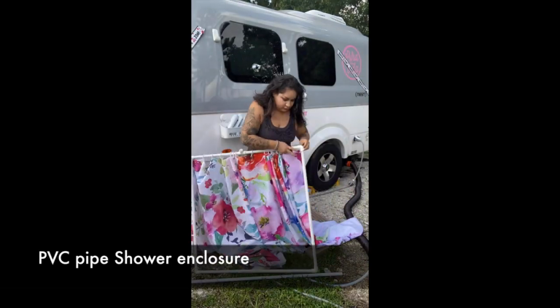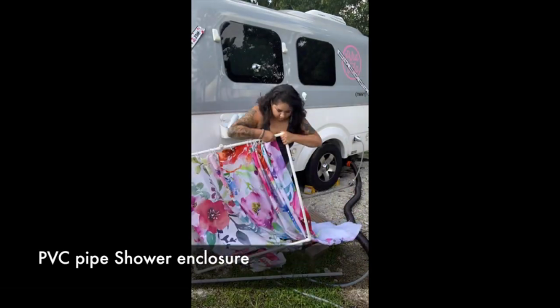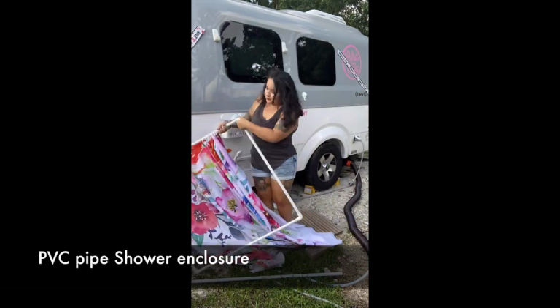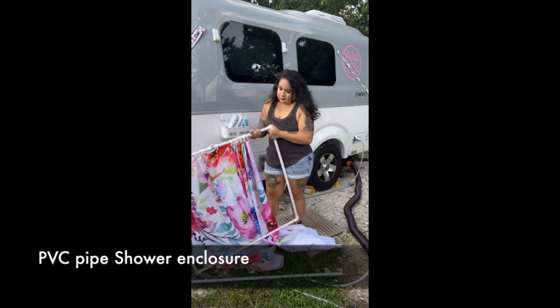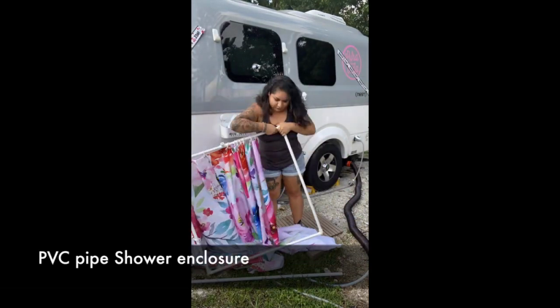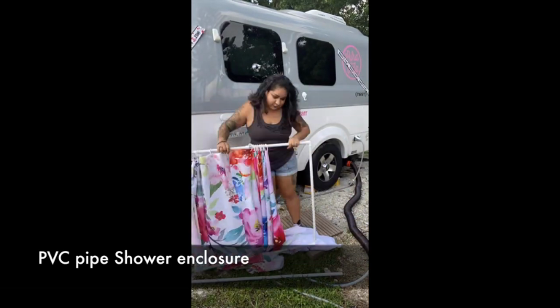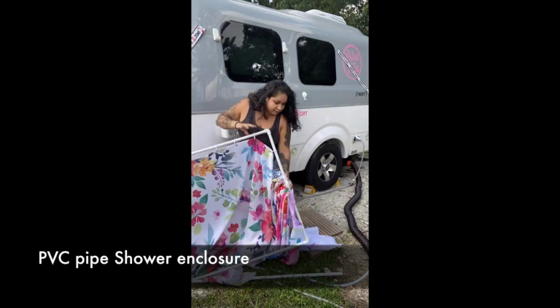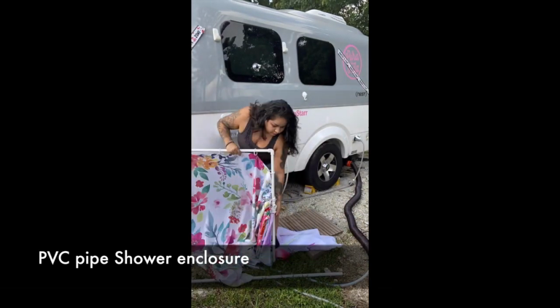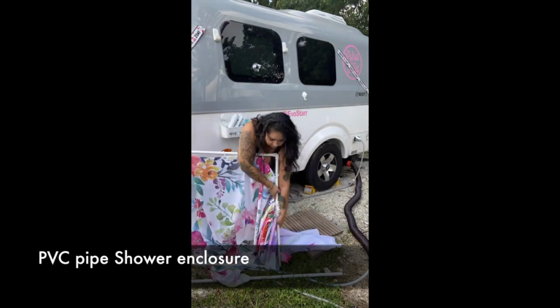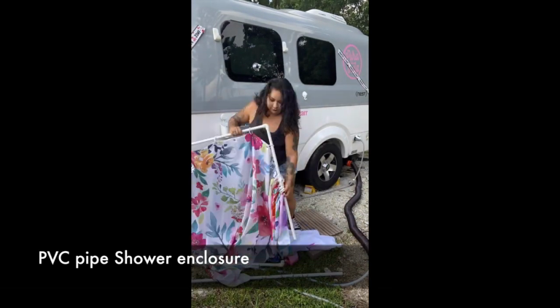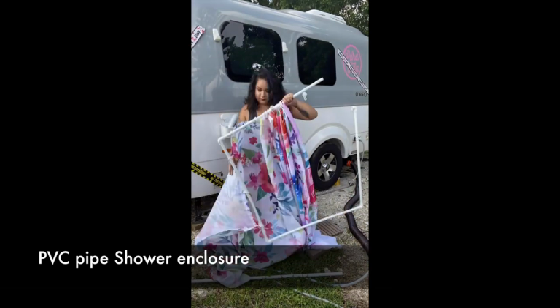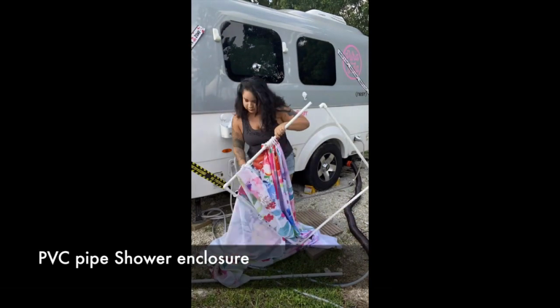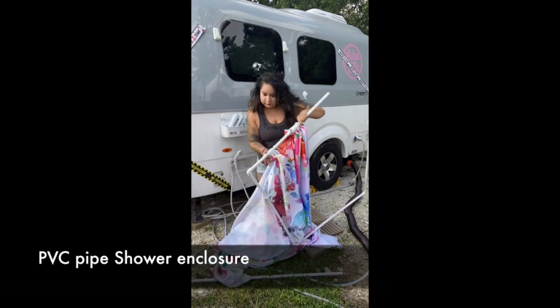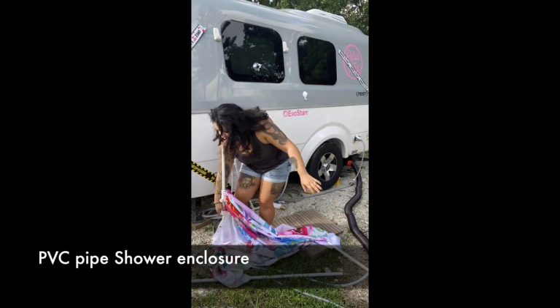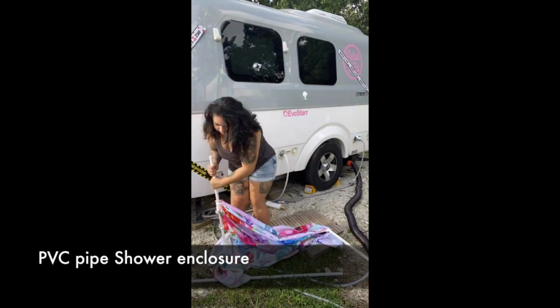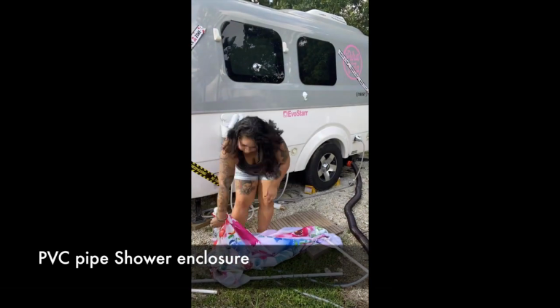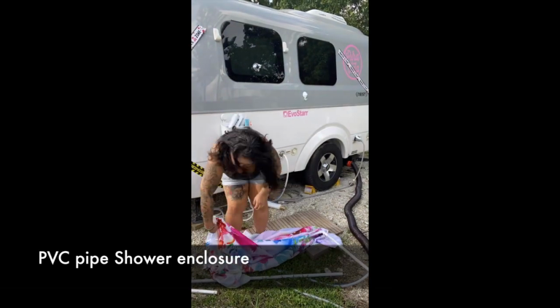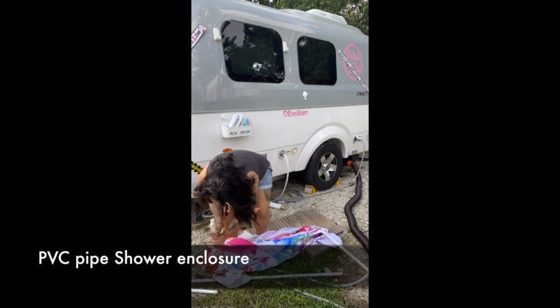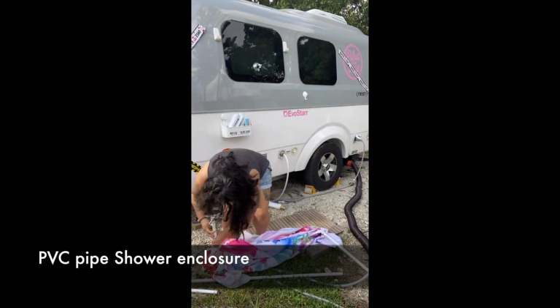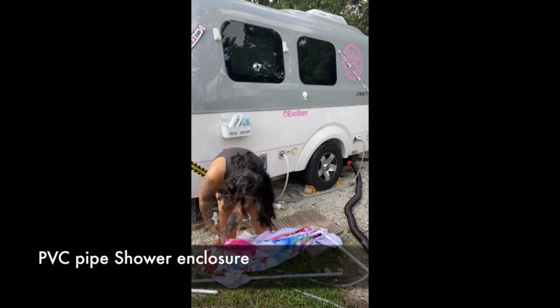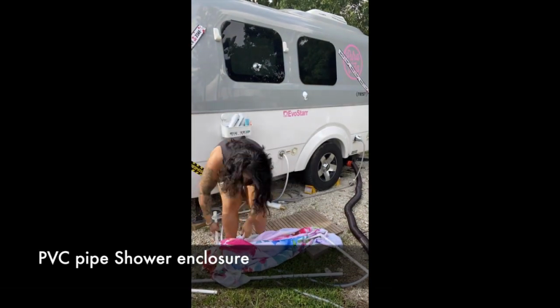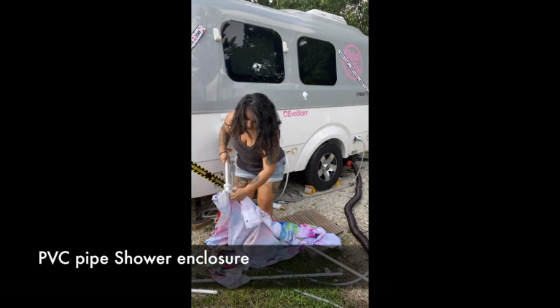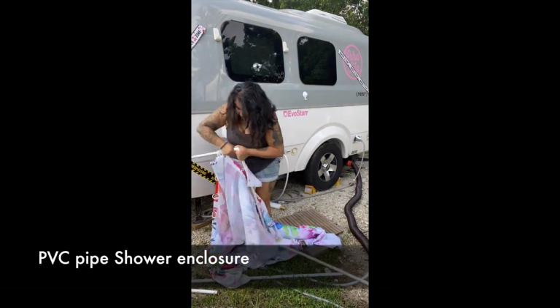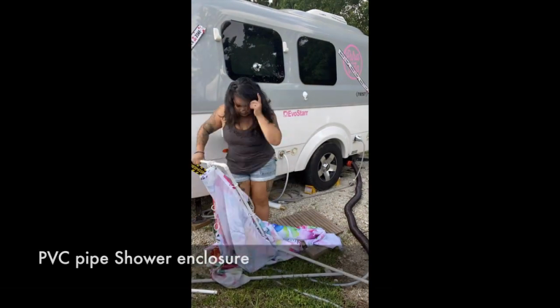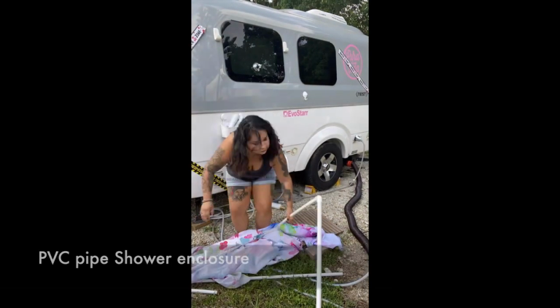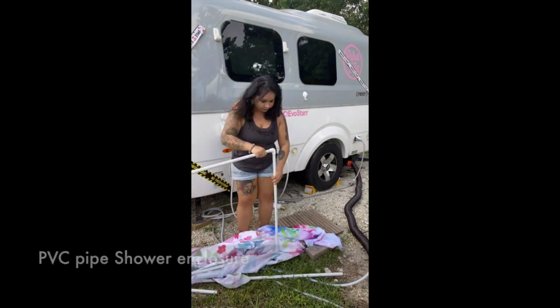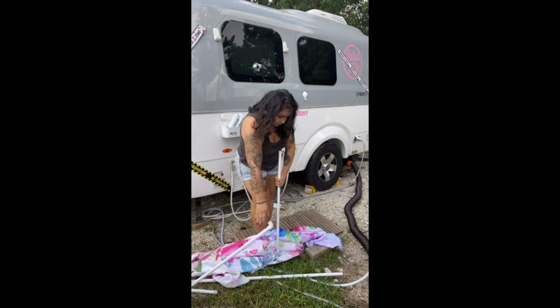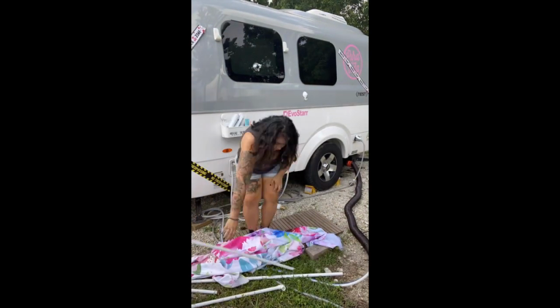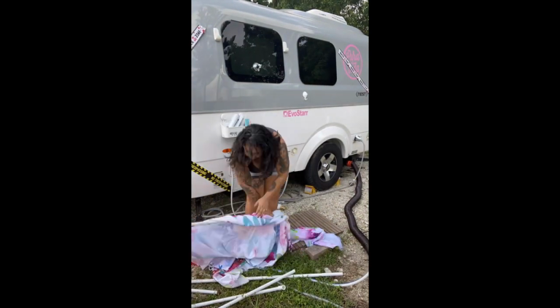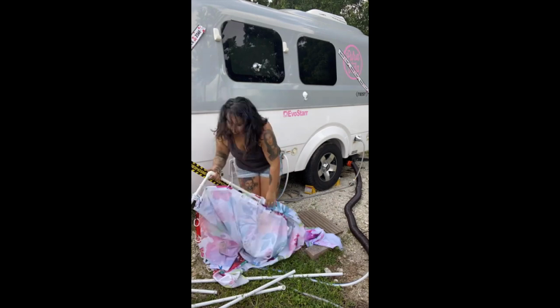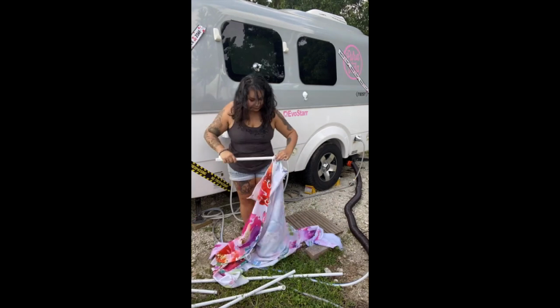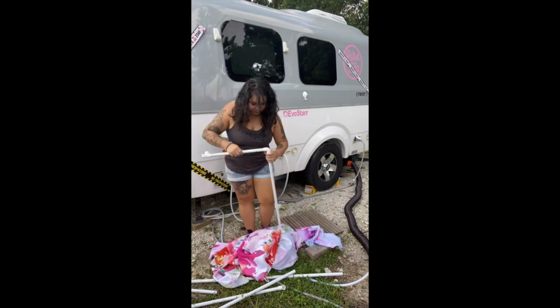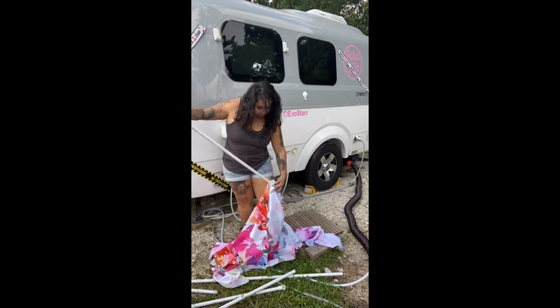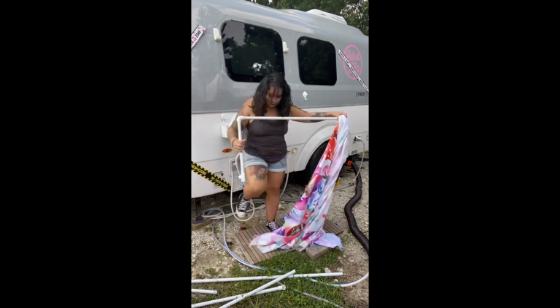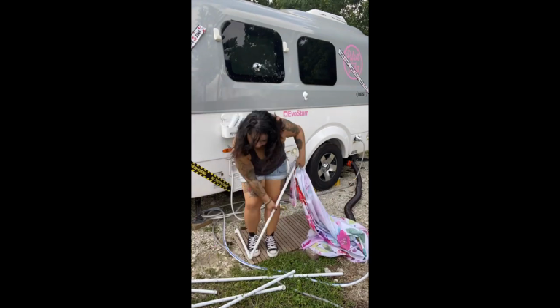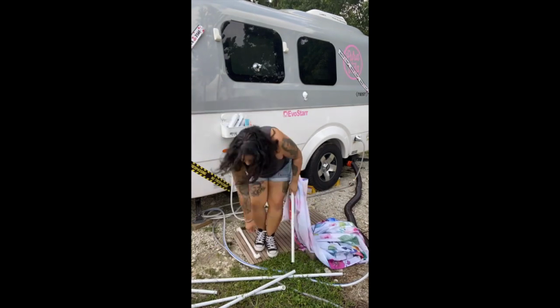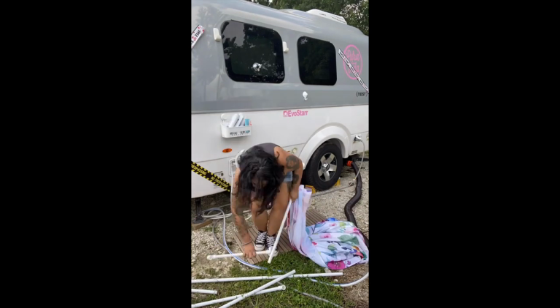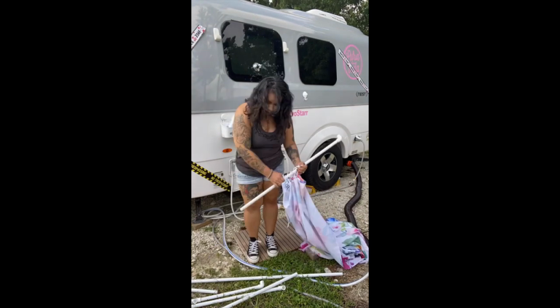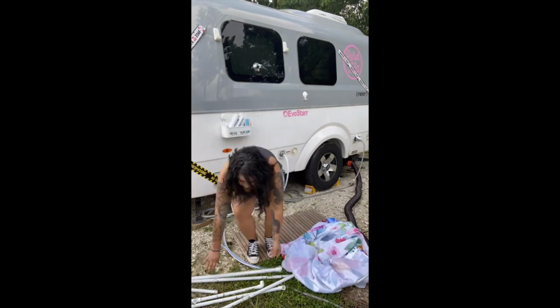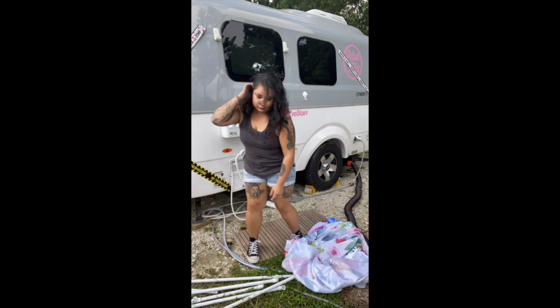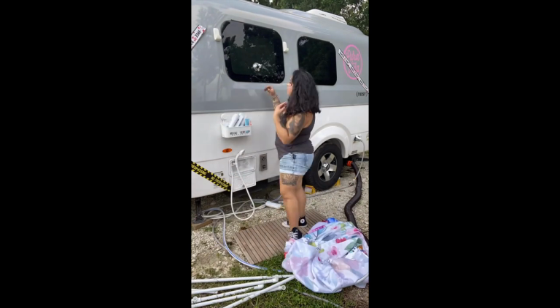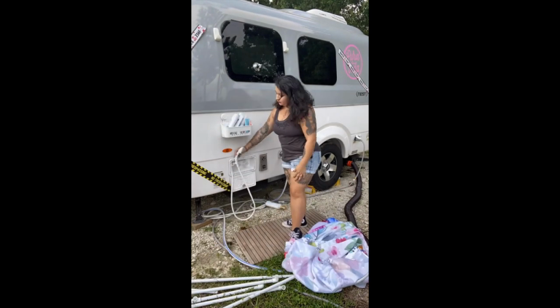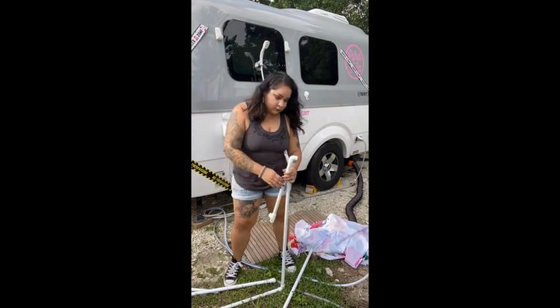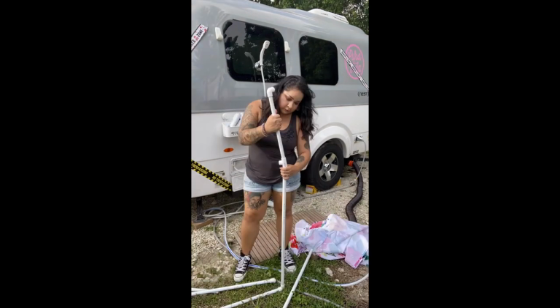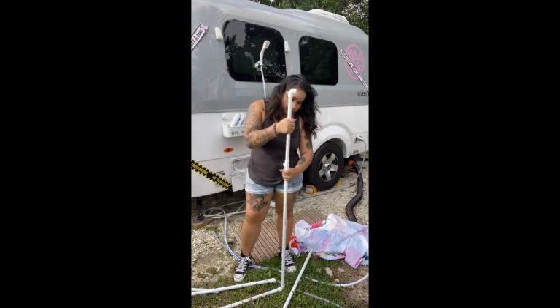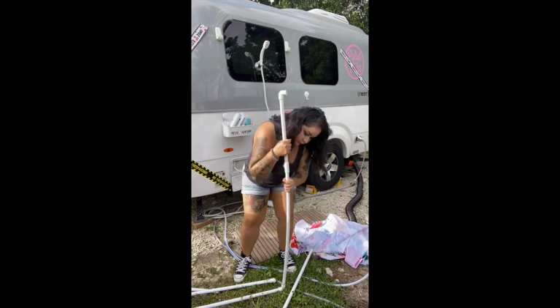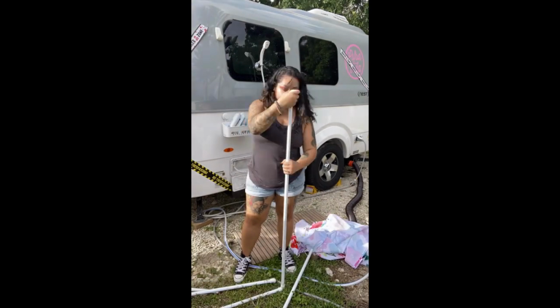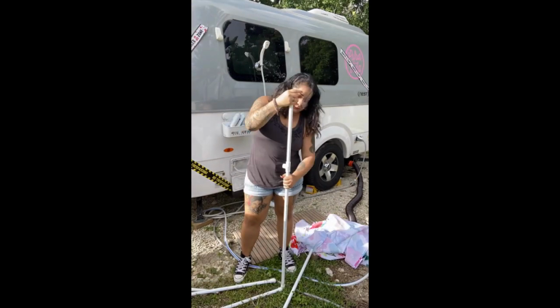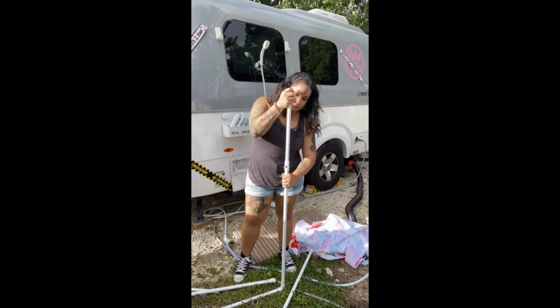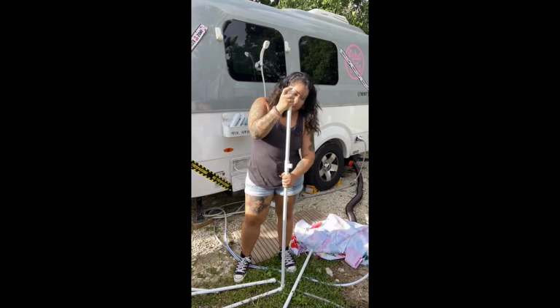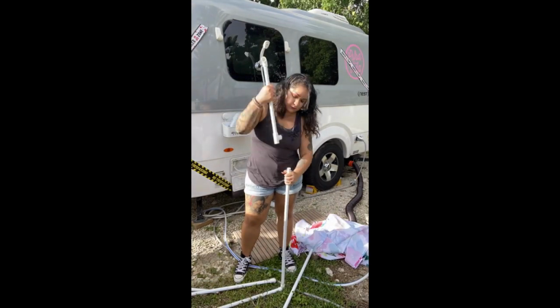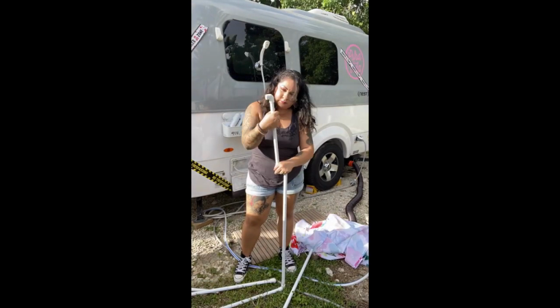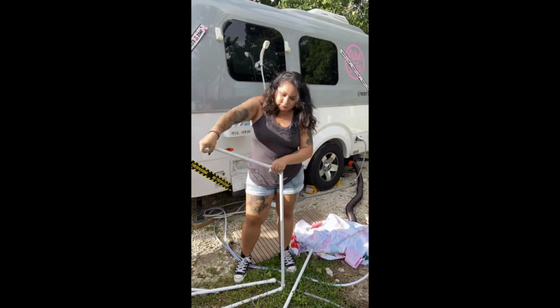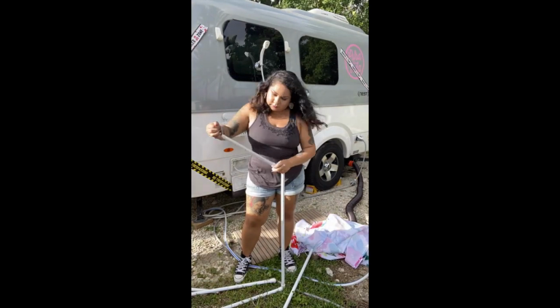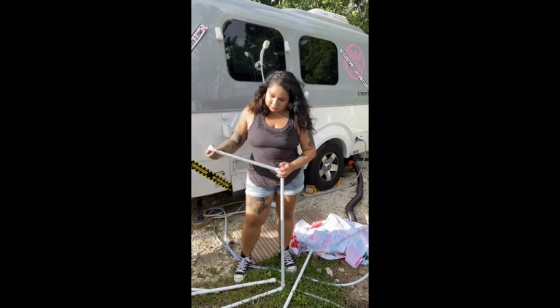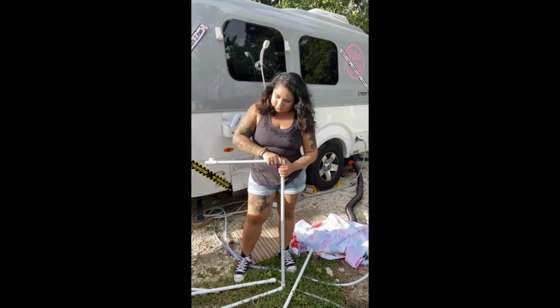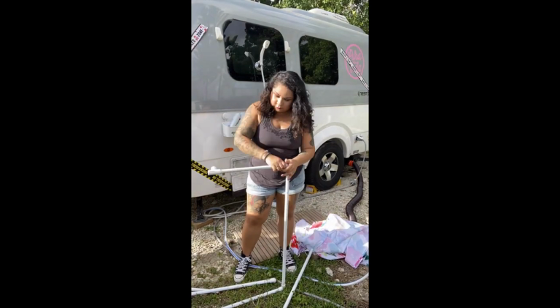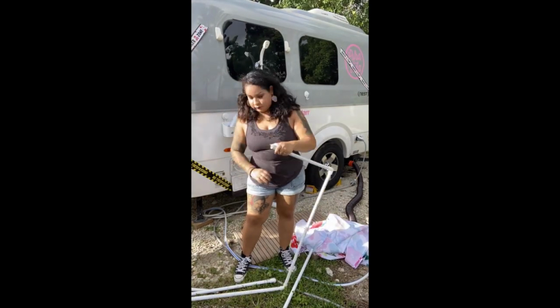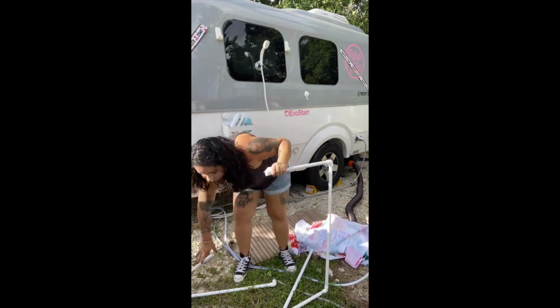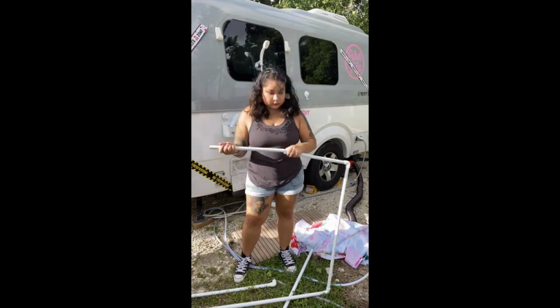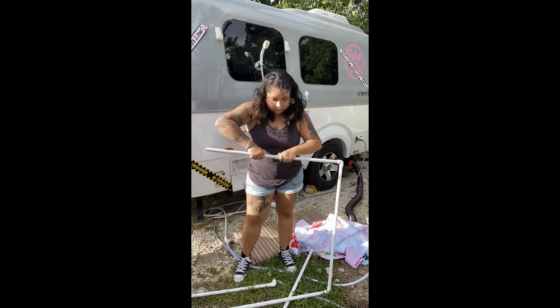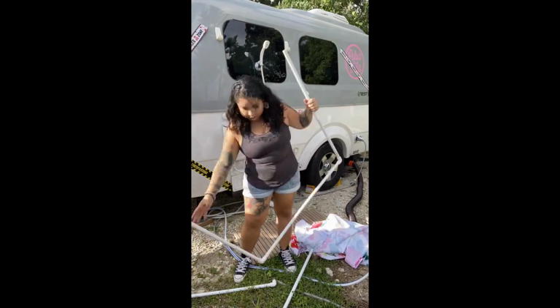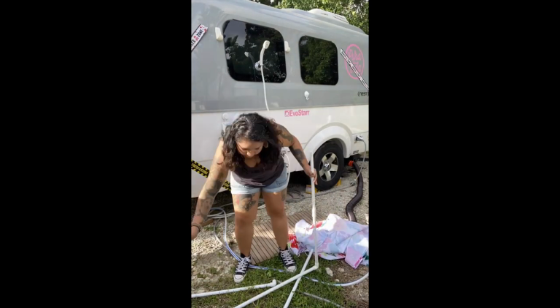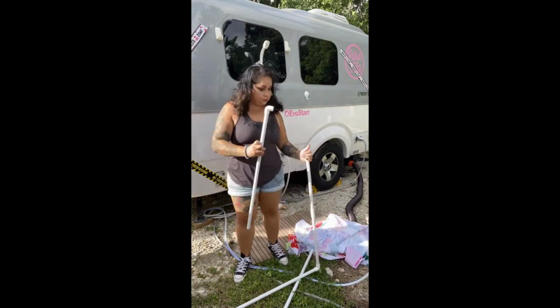Outside, I made a shower stand so that way I can take a shower outside, because it's more comfortable and it's nice to shower out in nature.